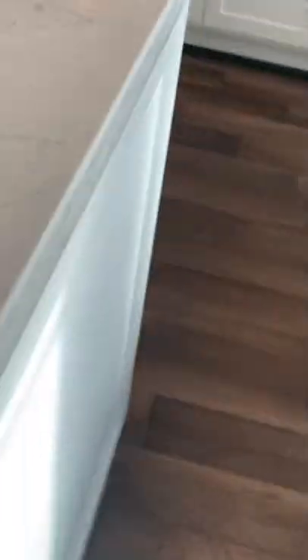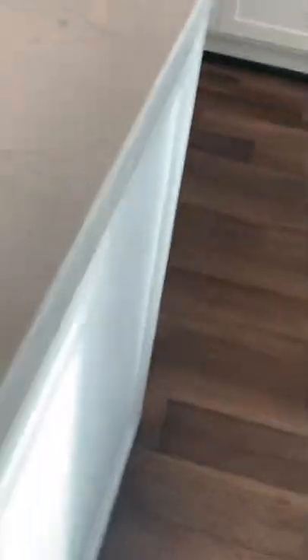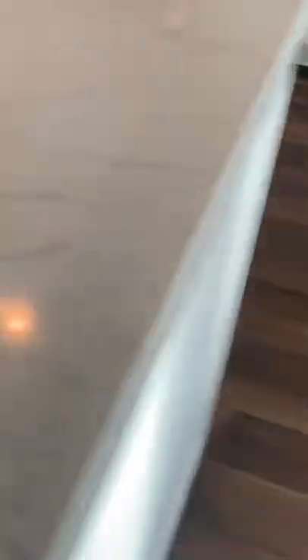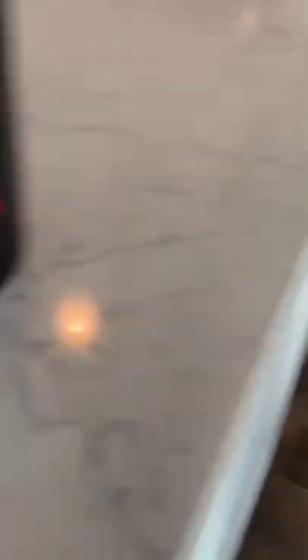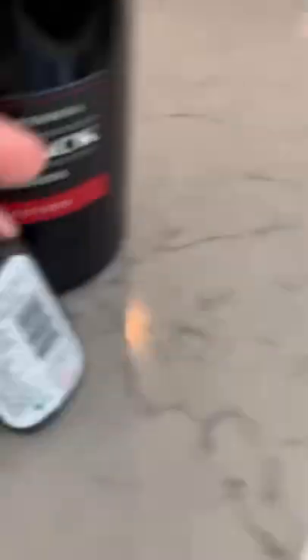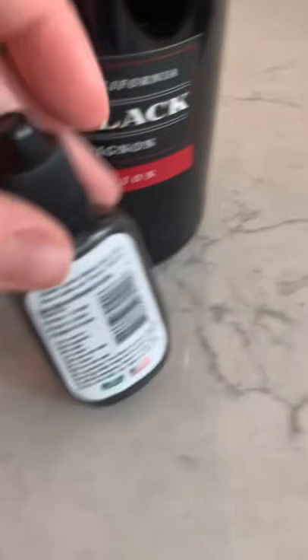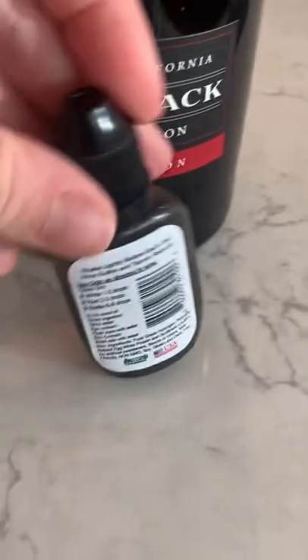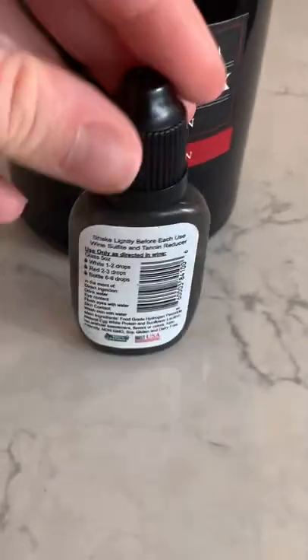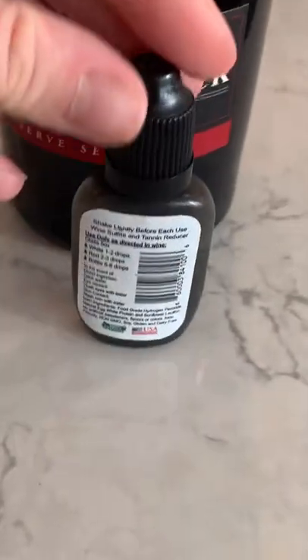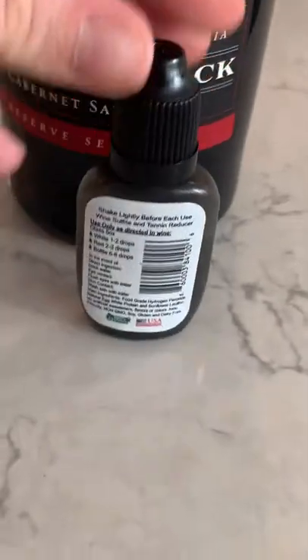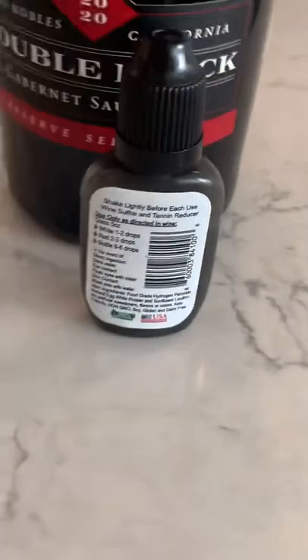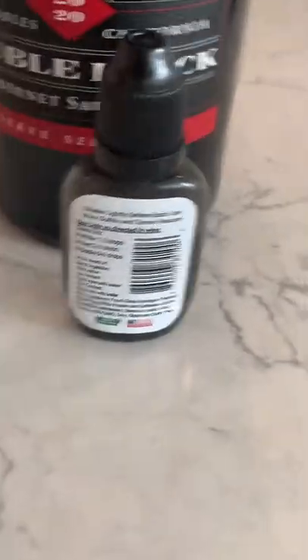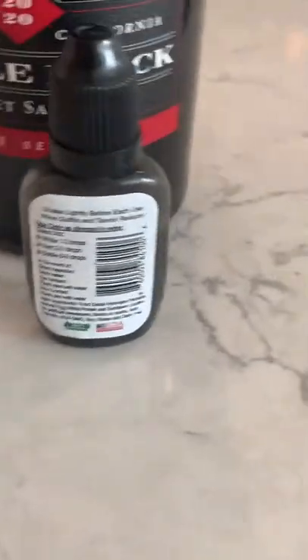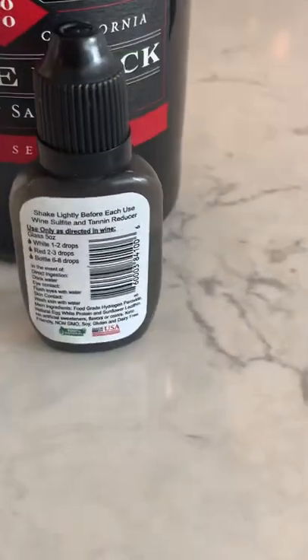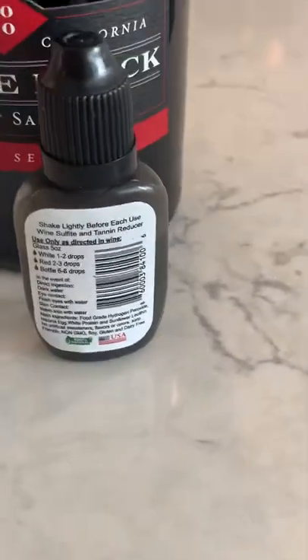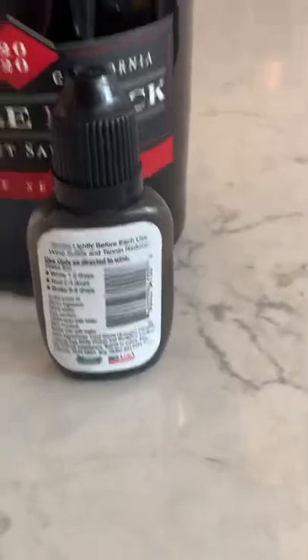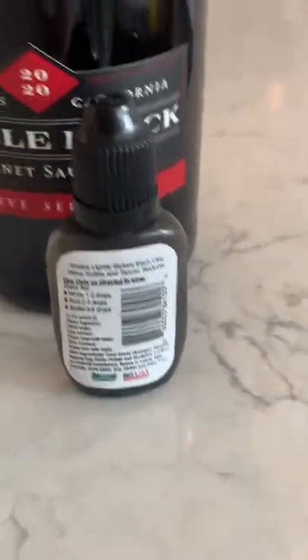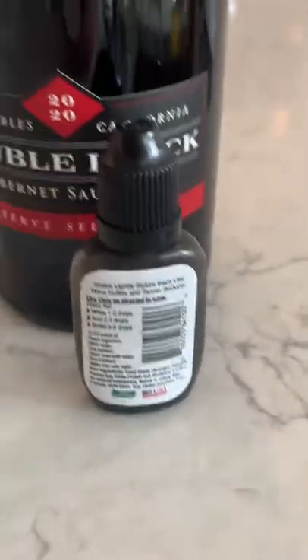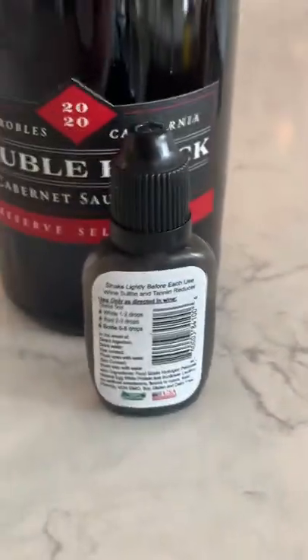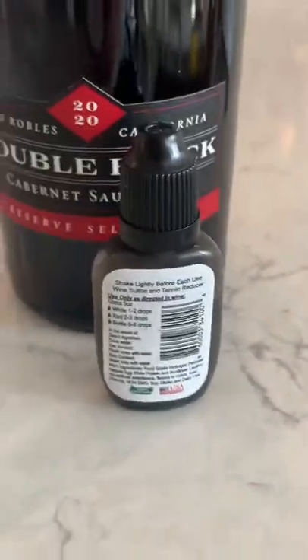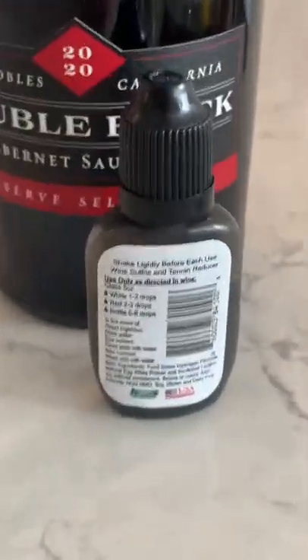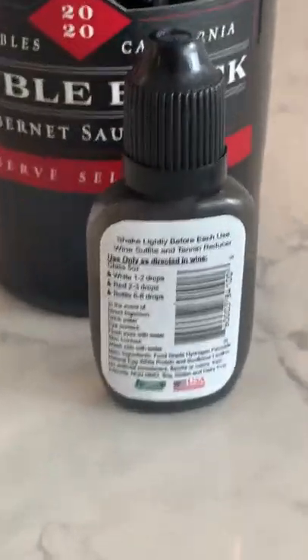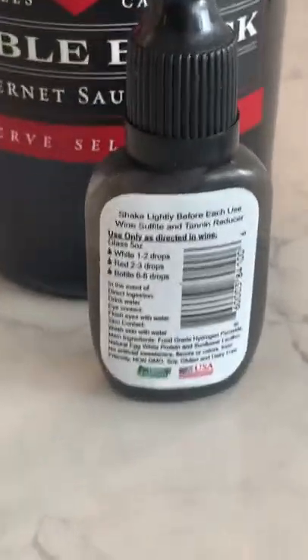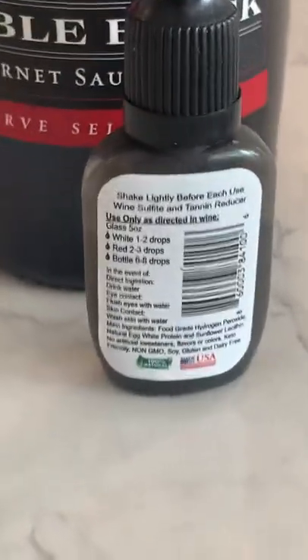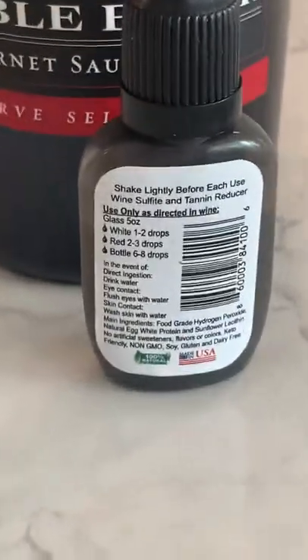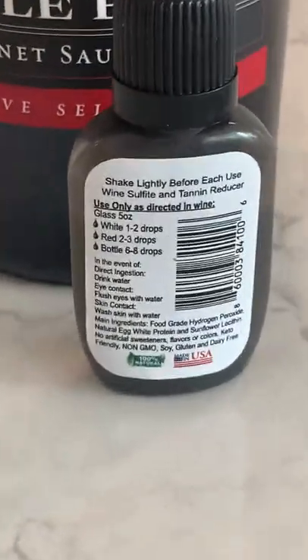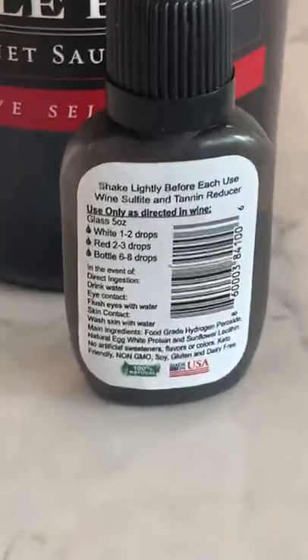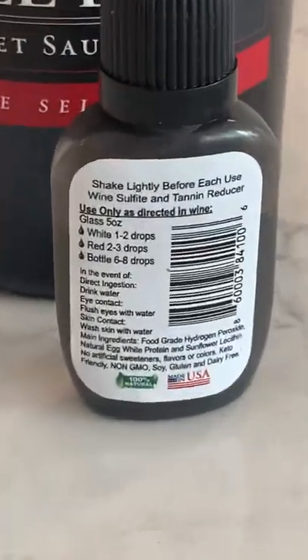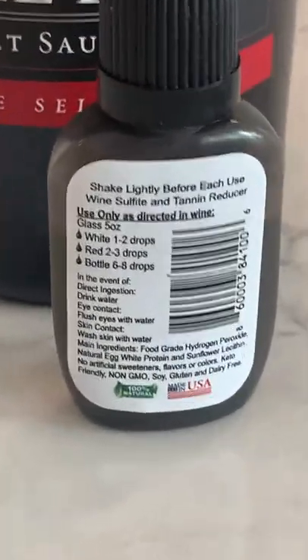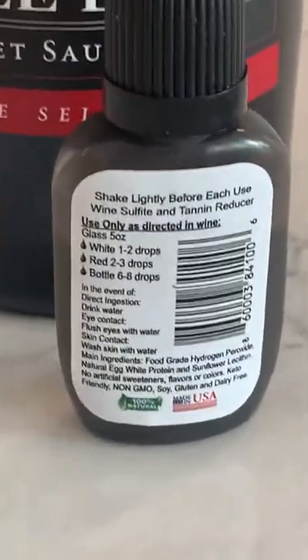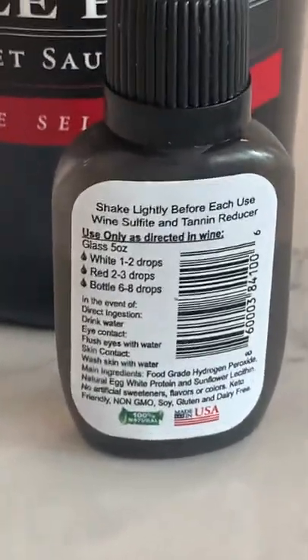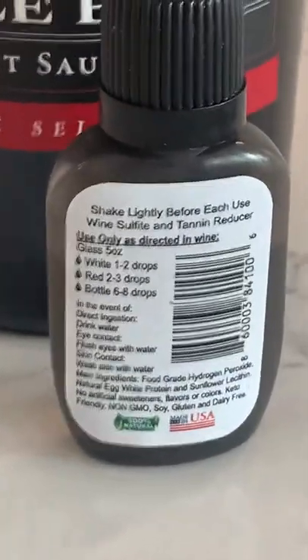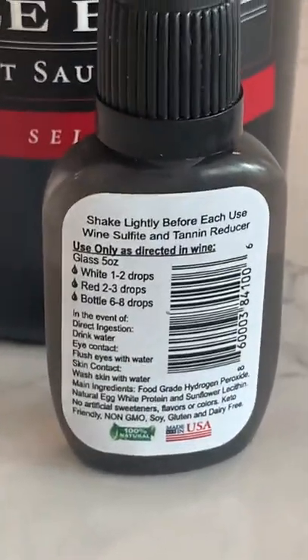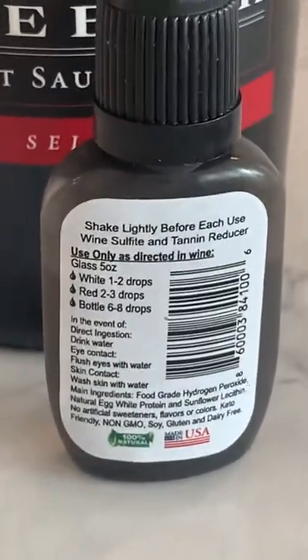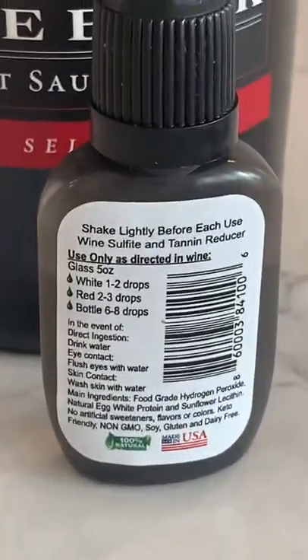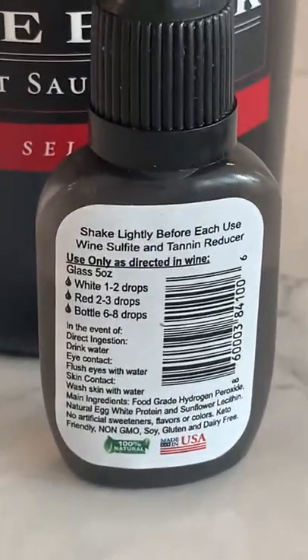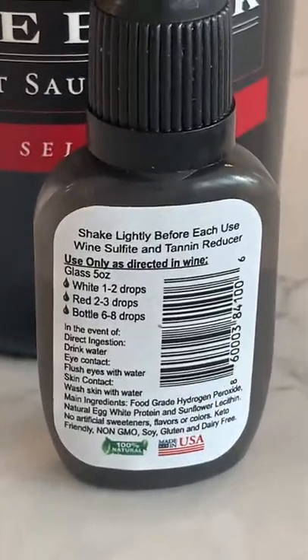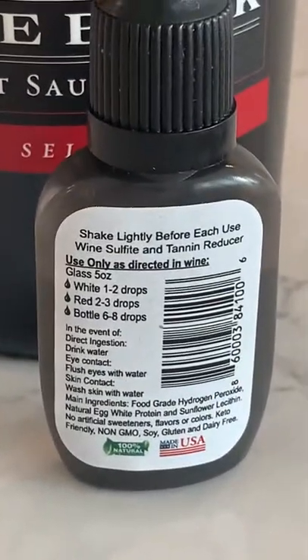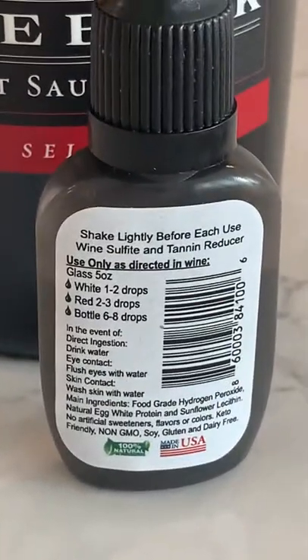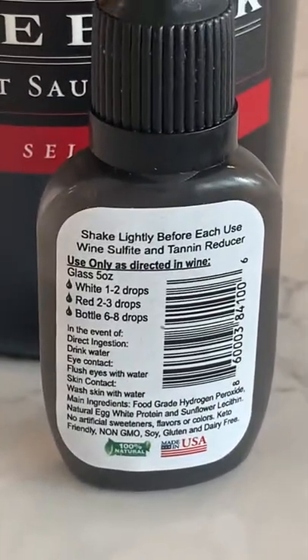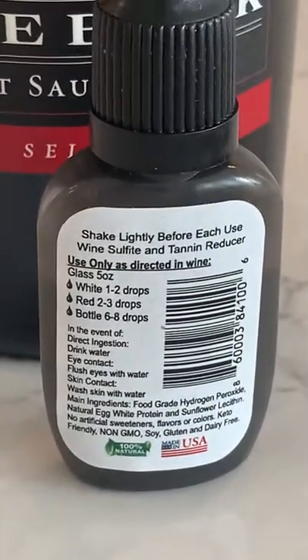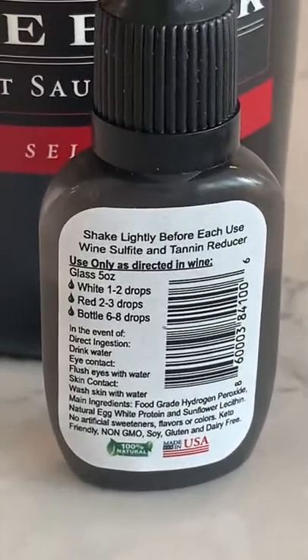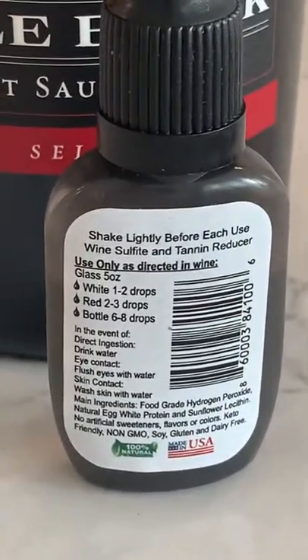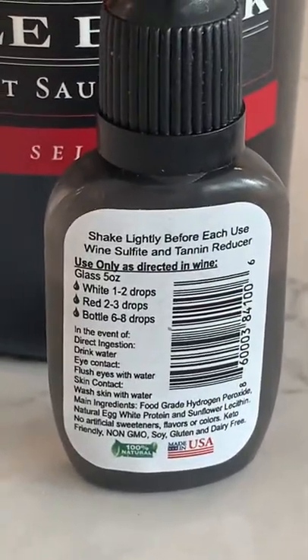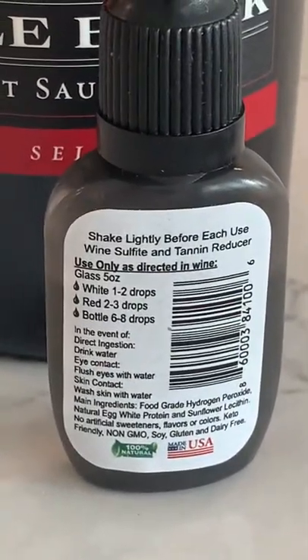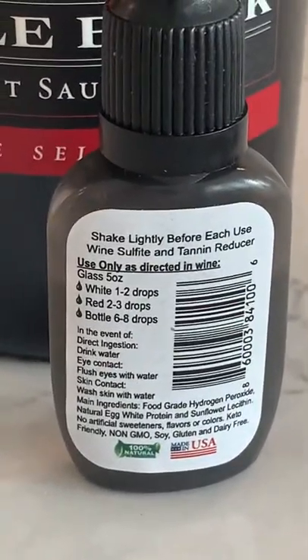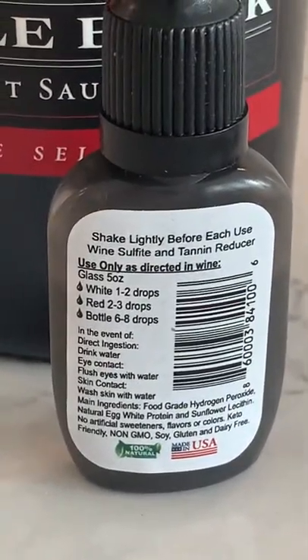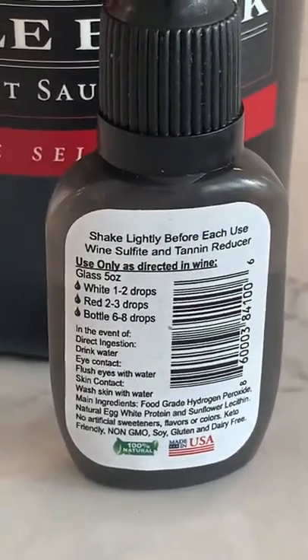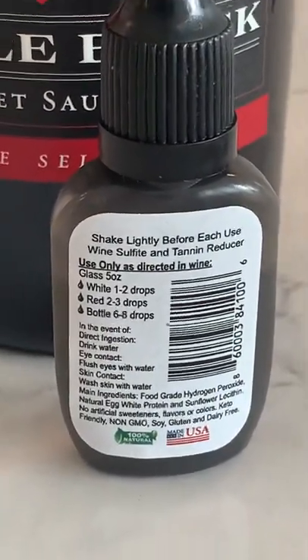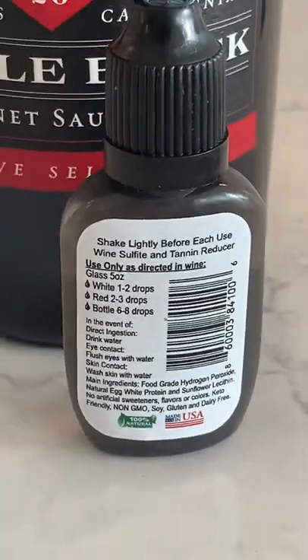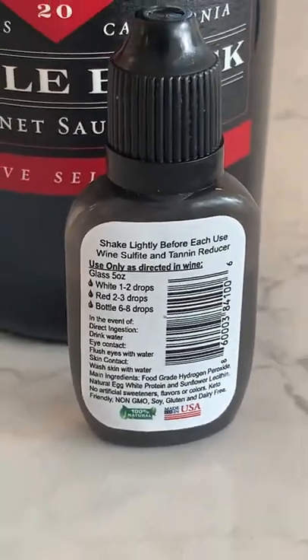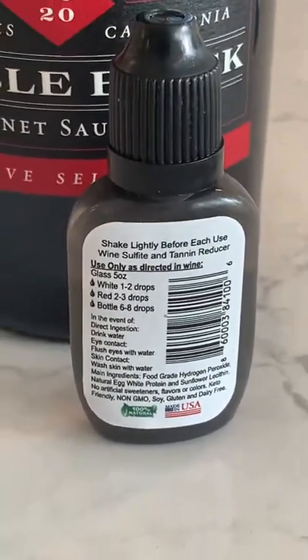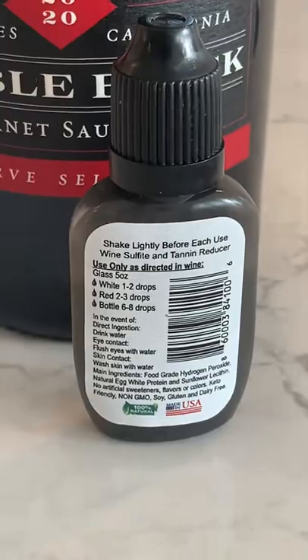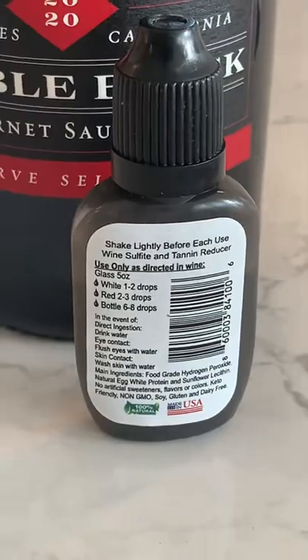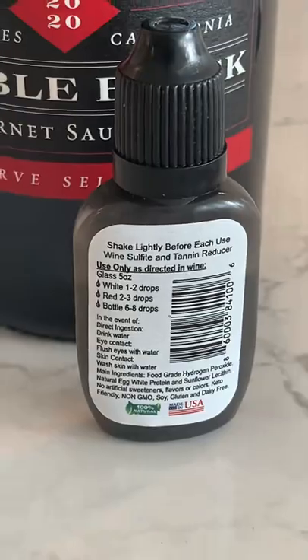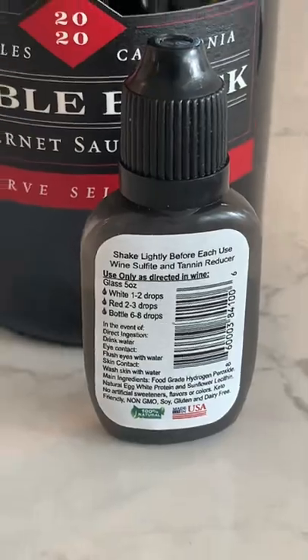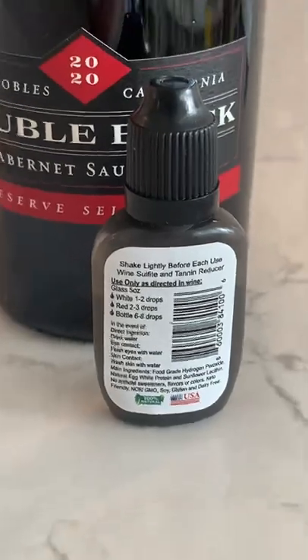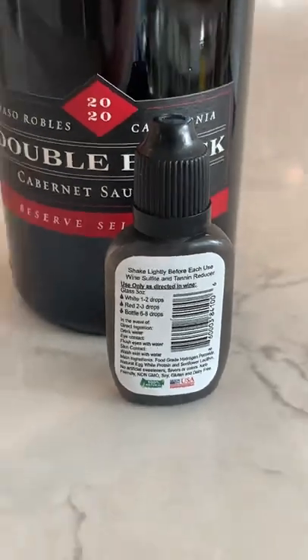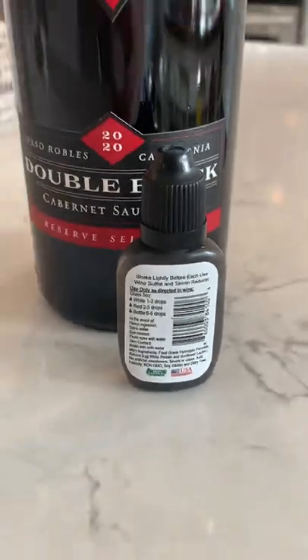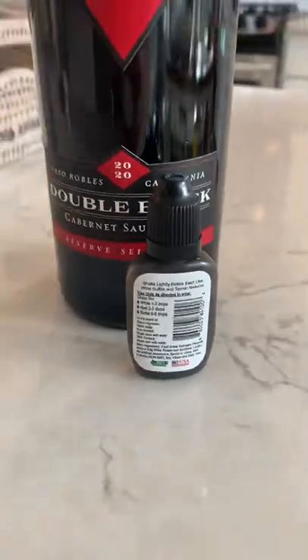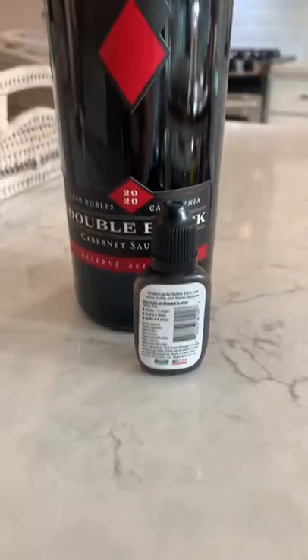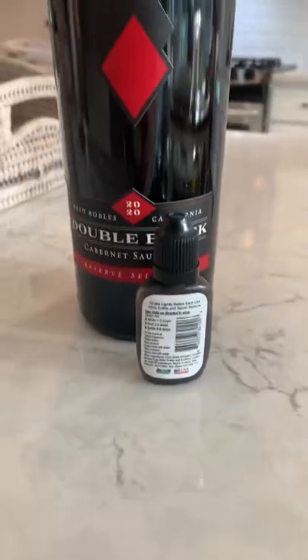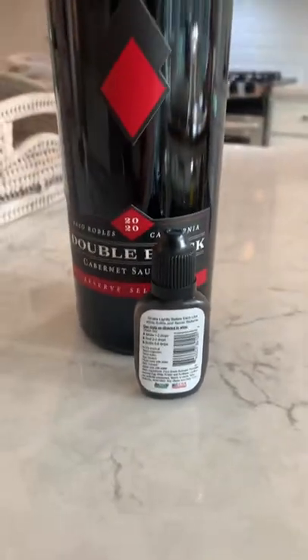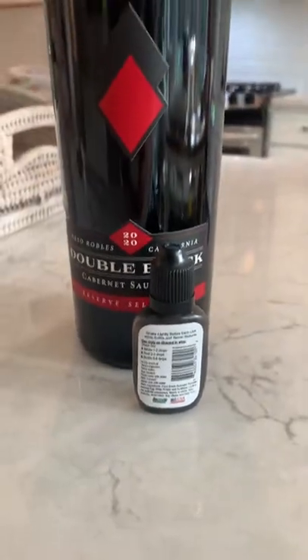Basically what it does is it naturally removes the tannins and the sulfites from your wine, so no more headache.